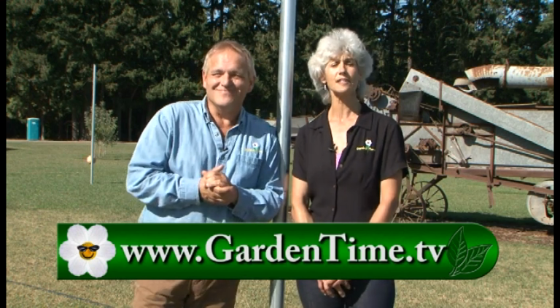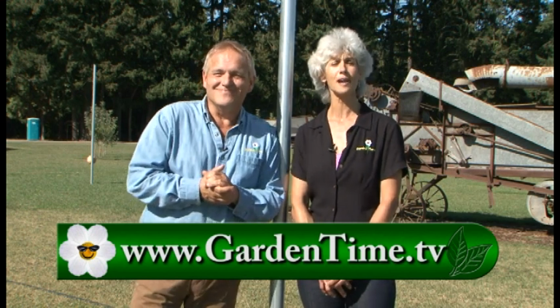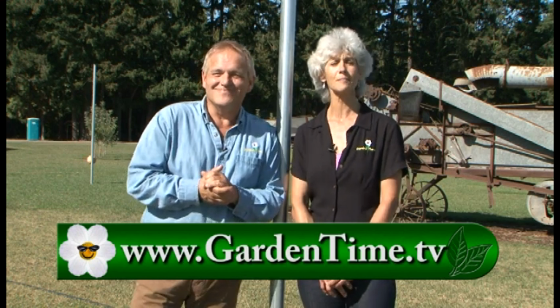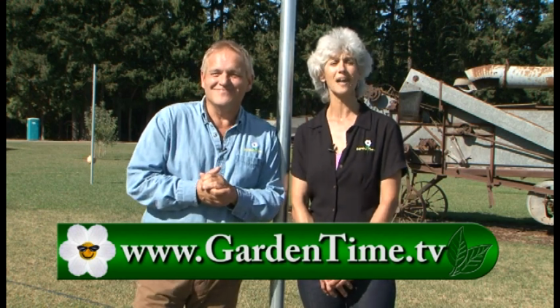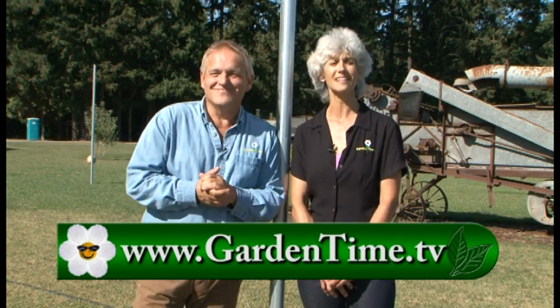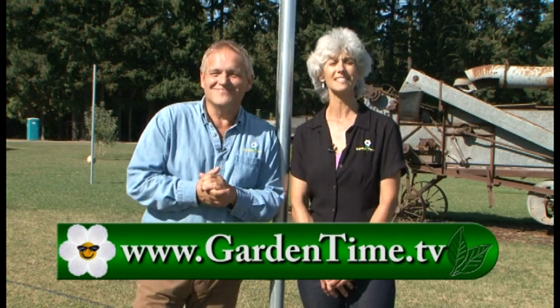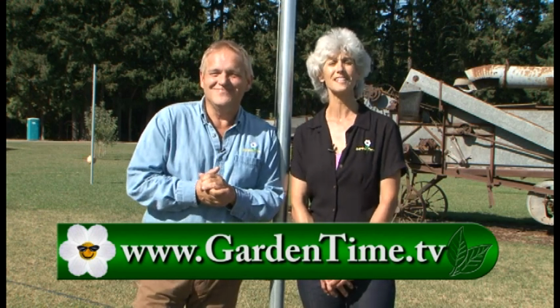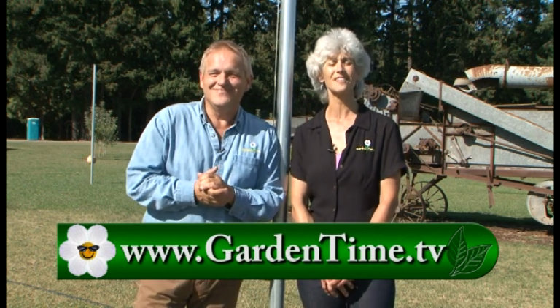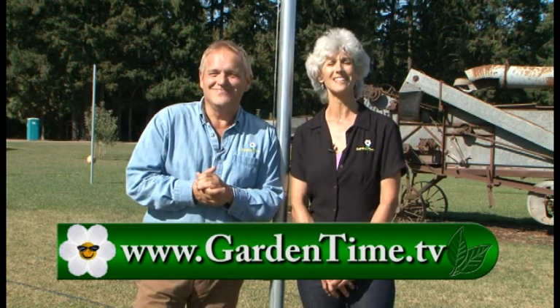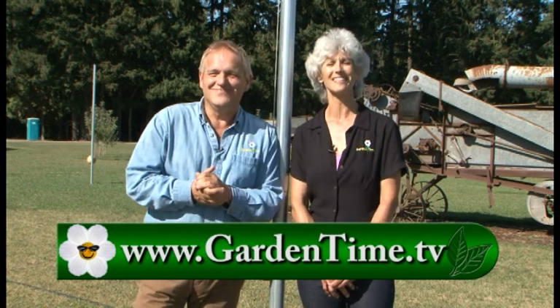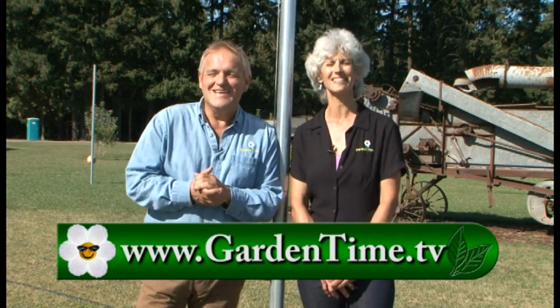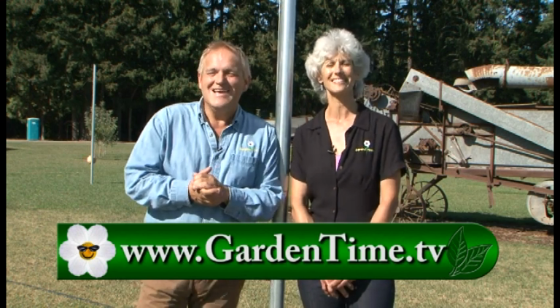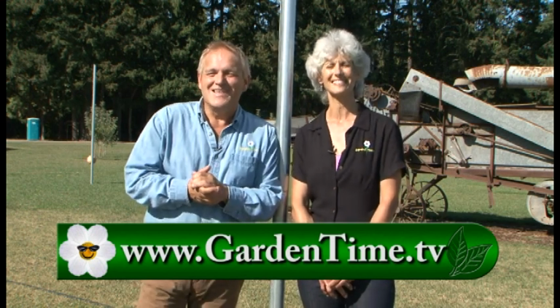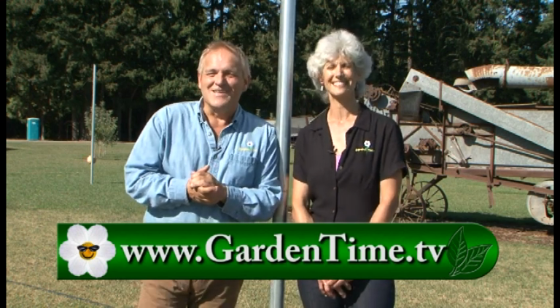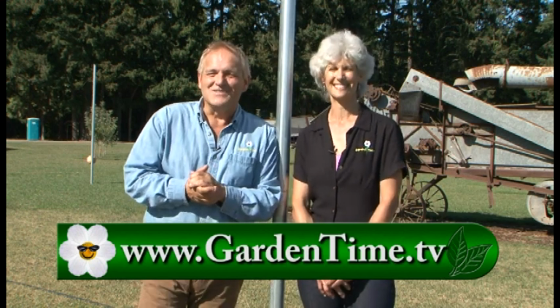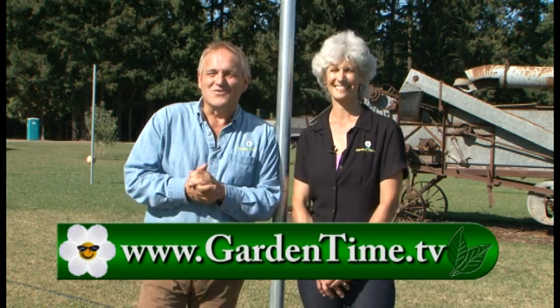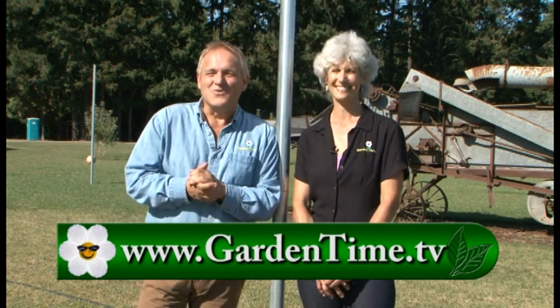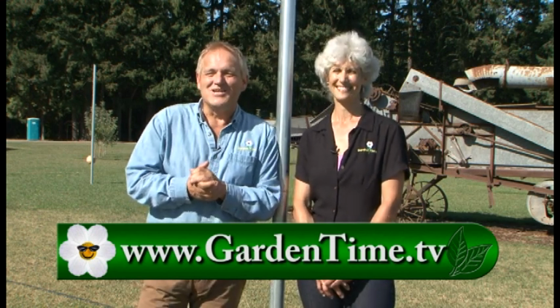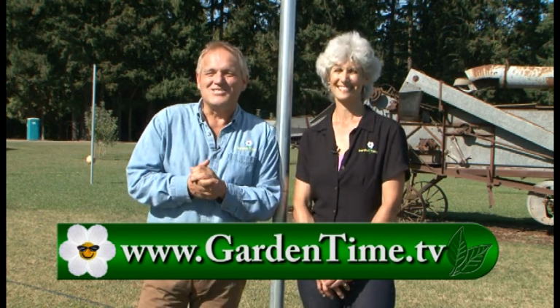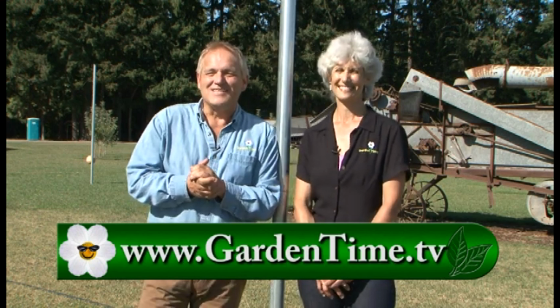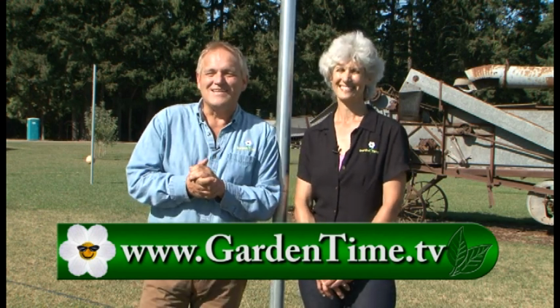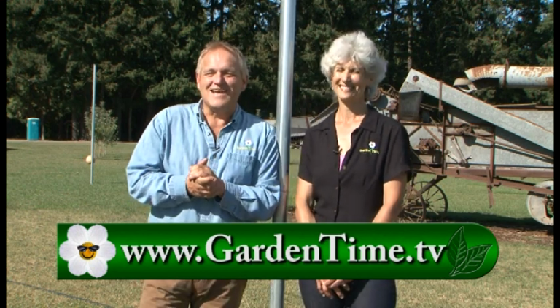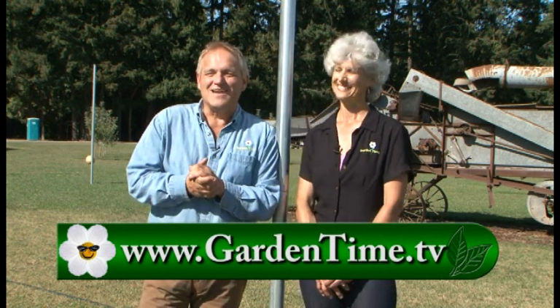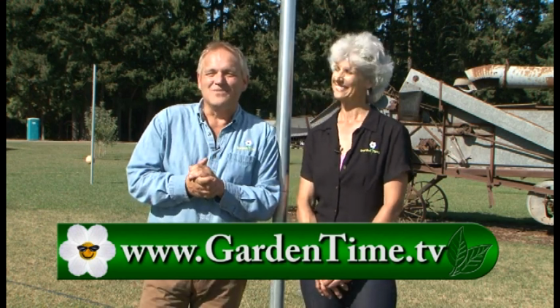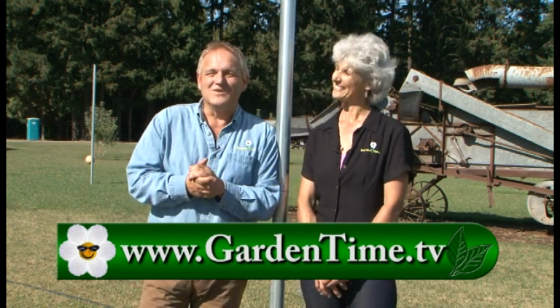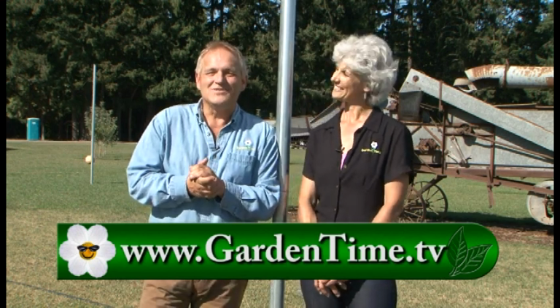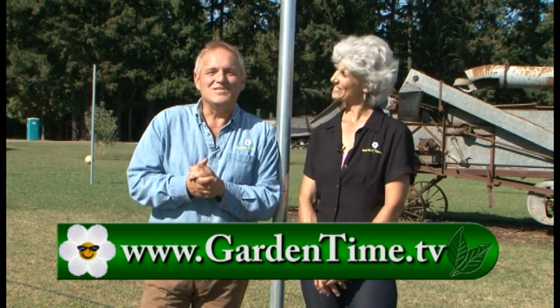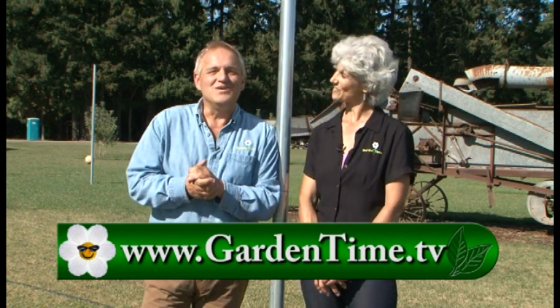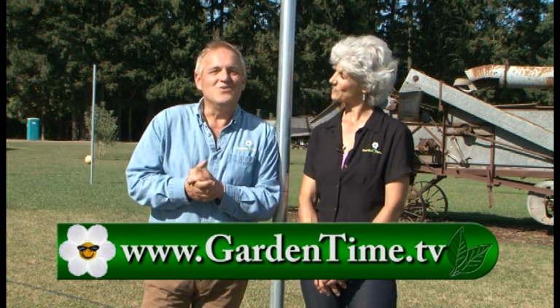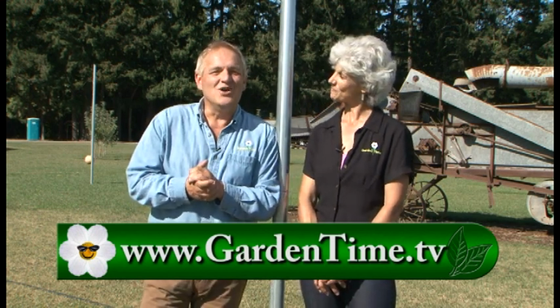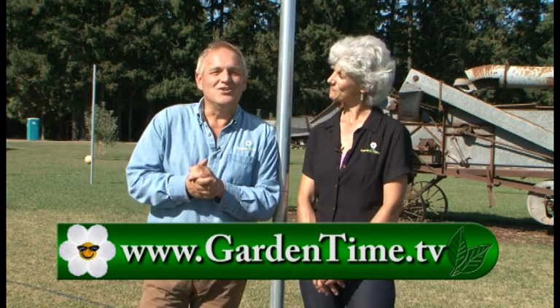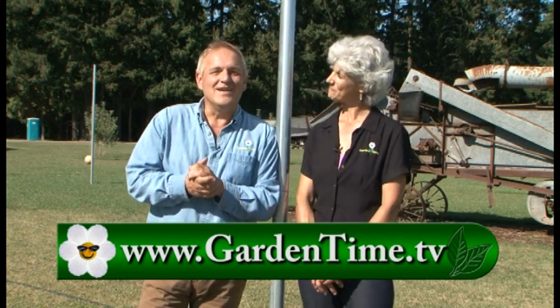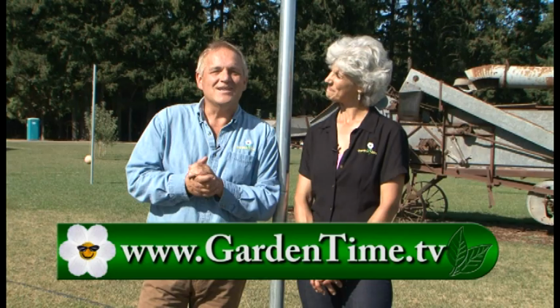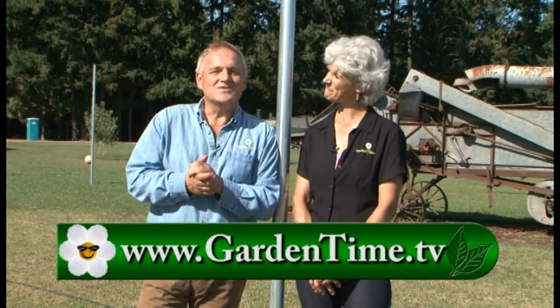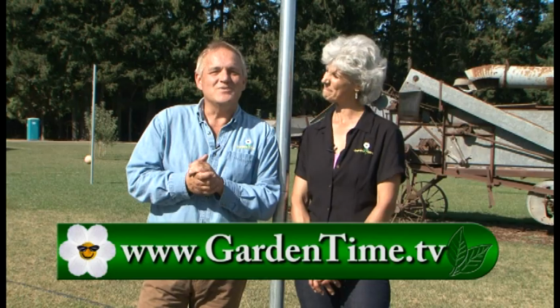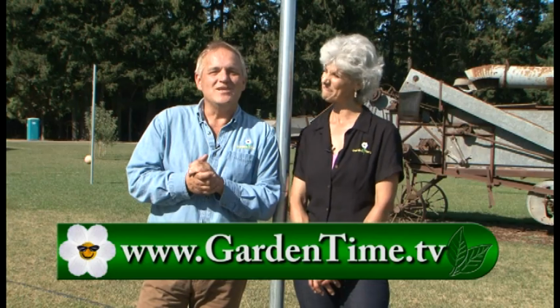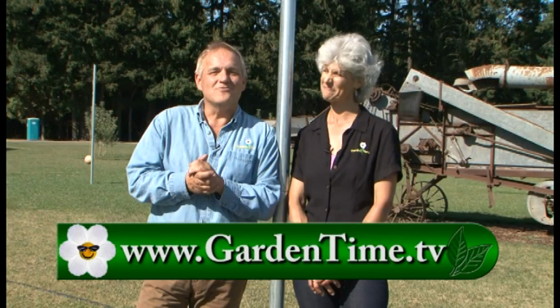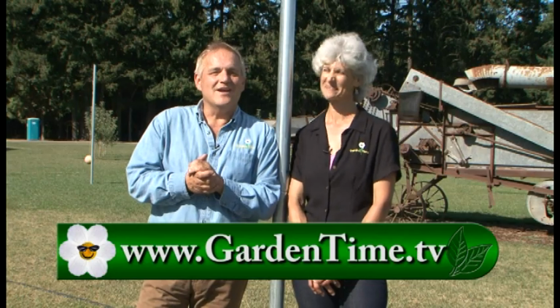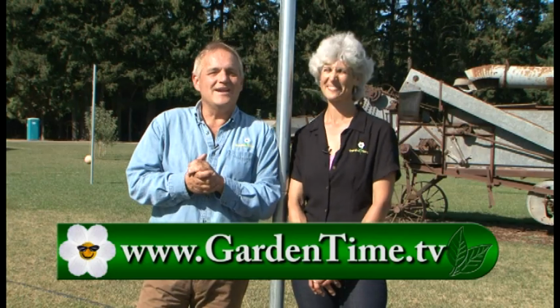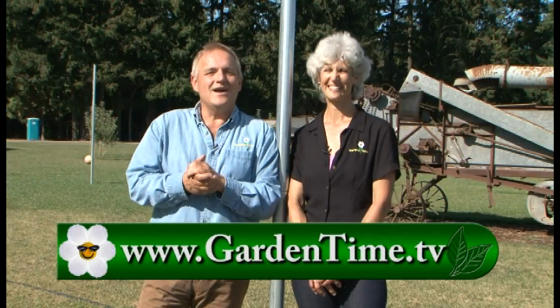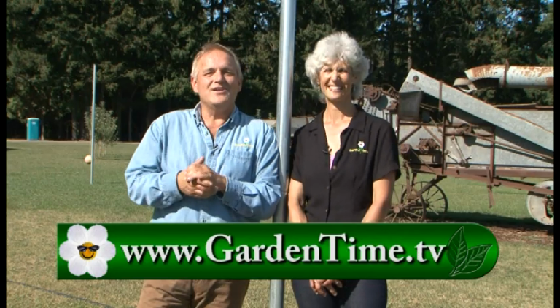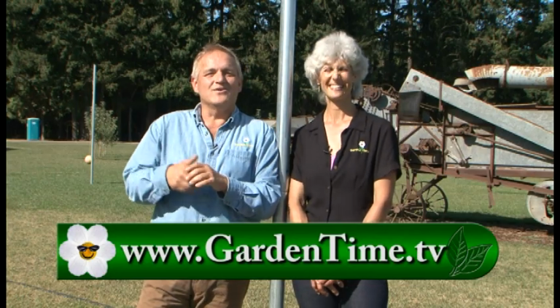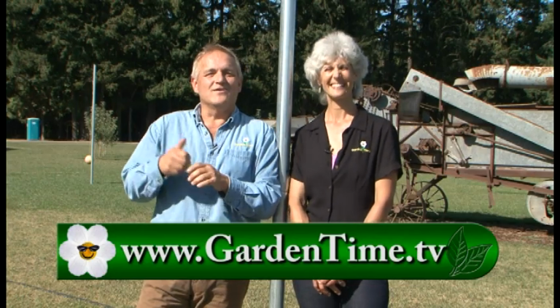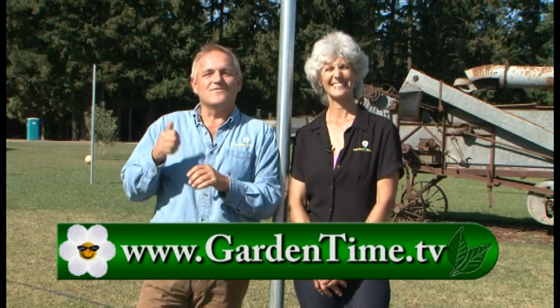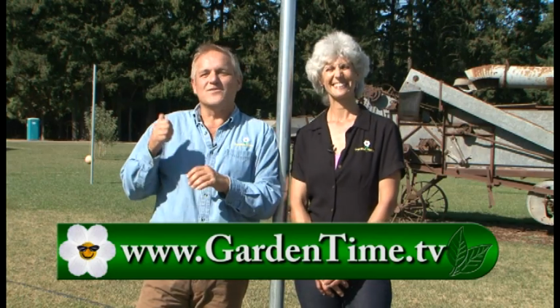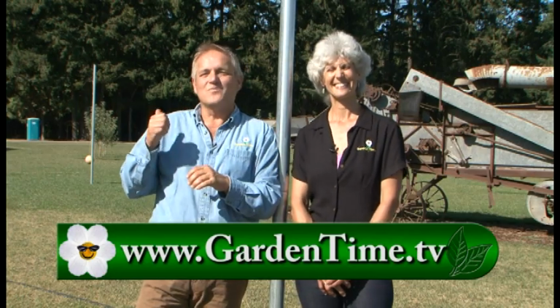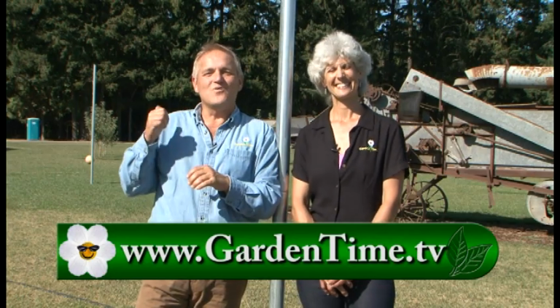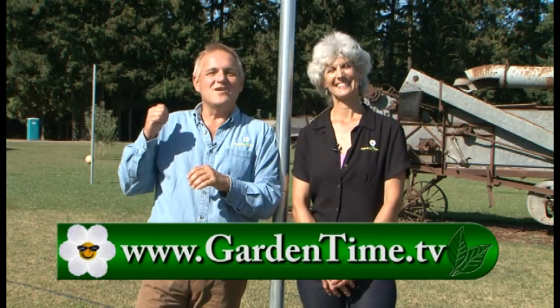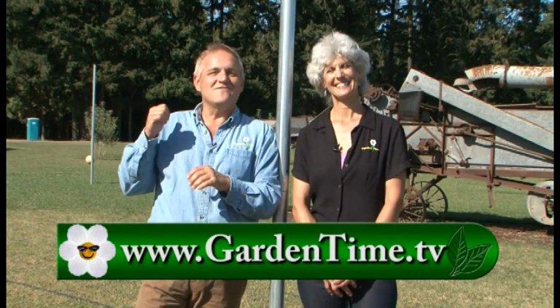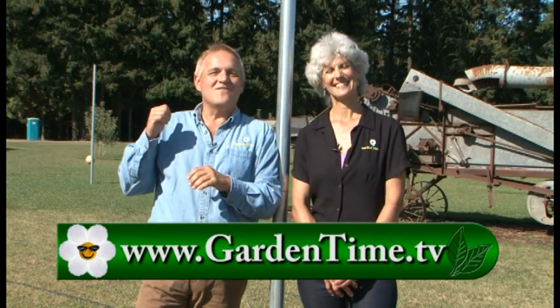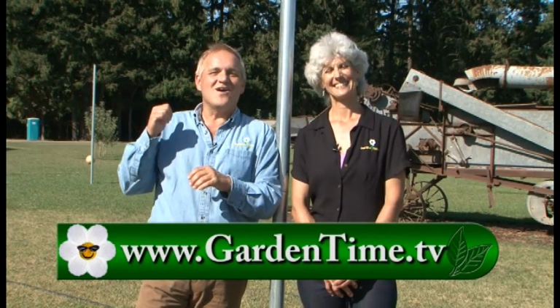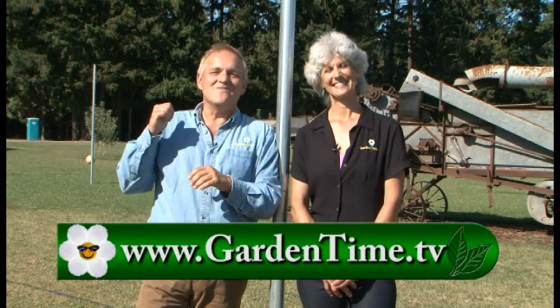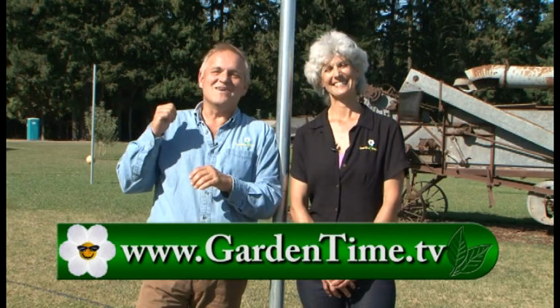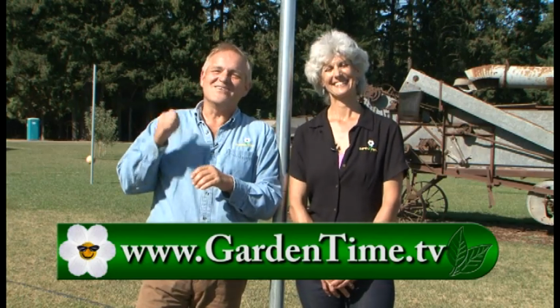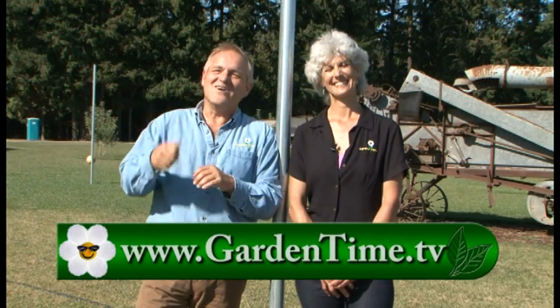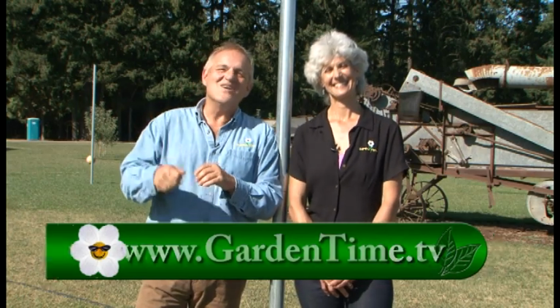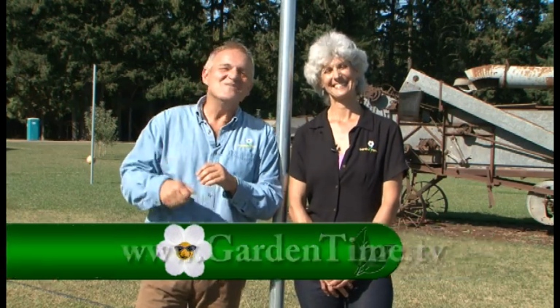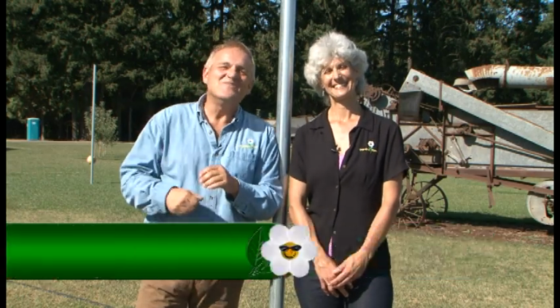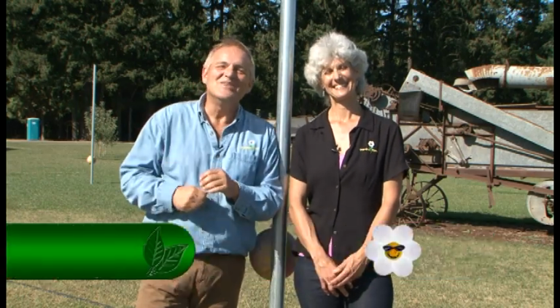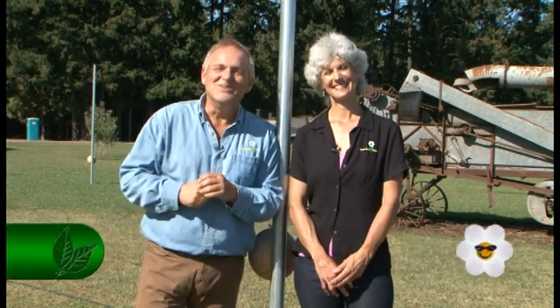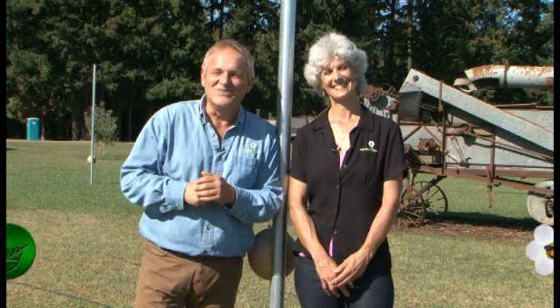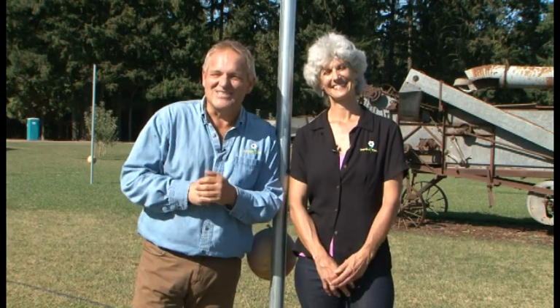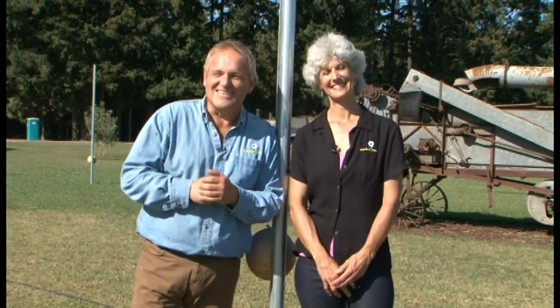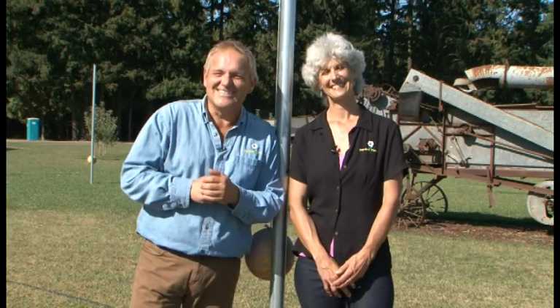Thank you for watching today, and we'll see you all next week right out here at Fir Point Farm at Garden Palooza.